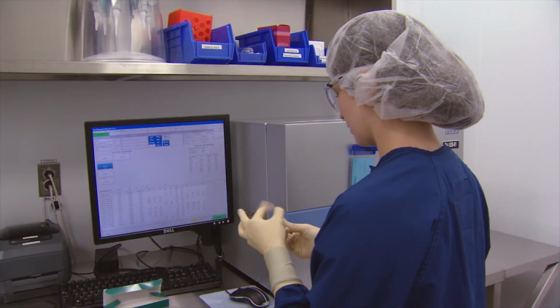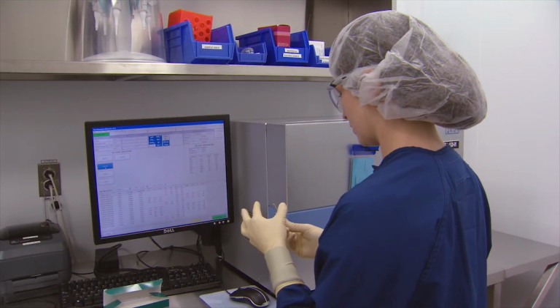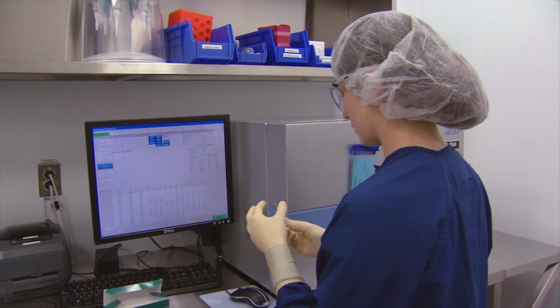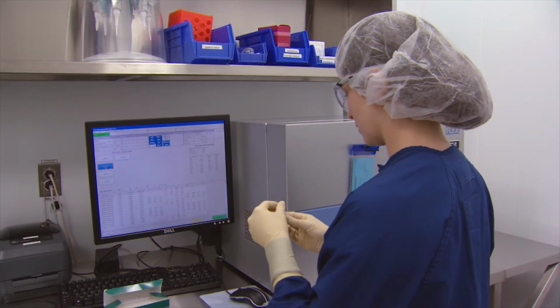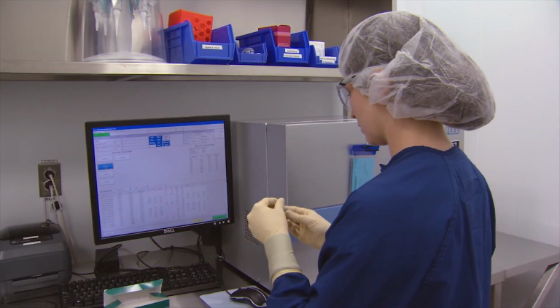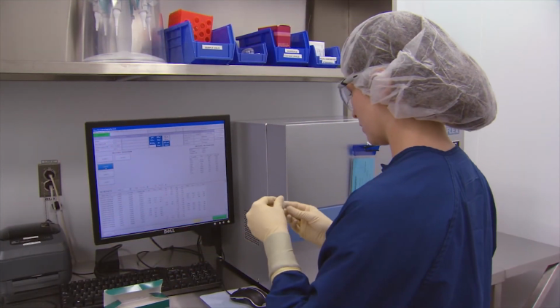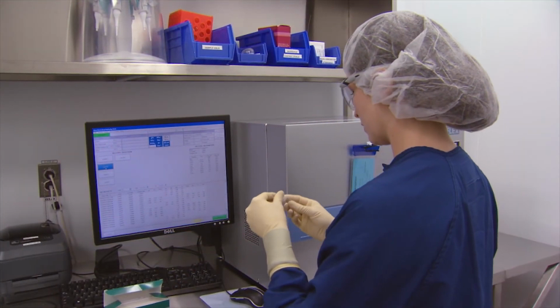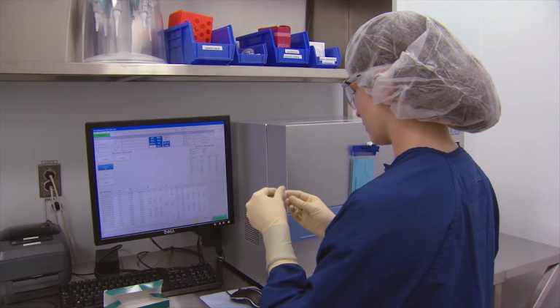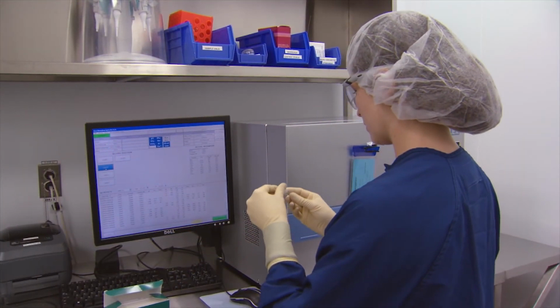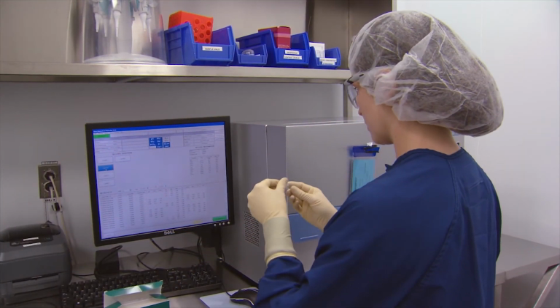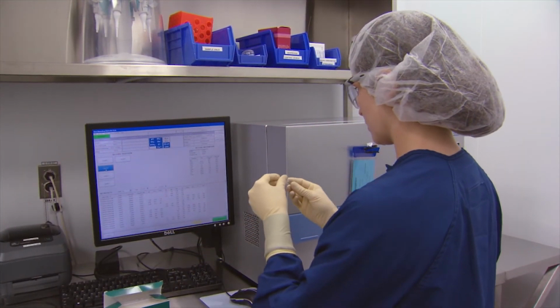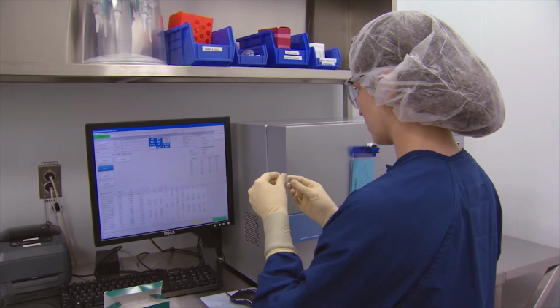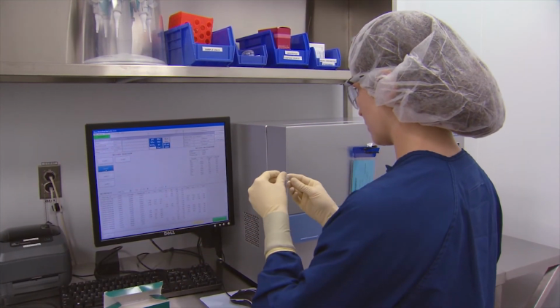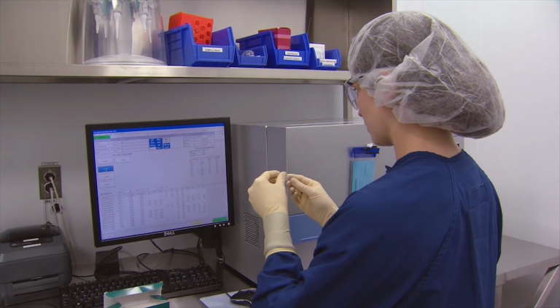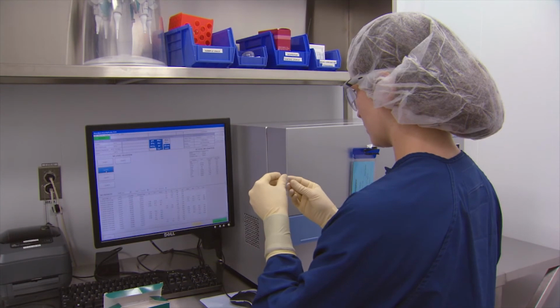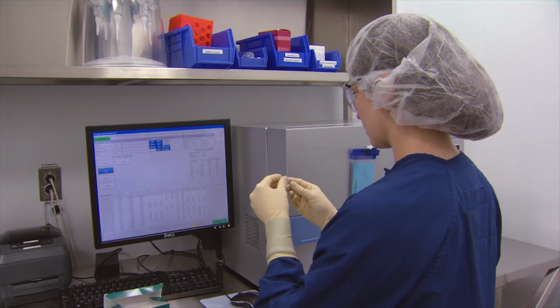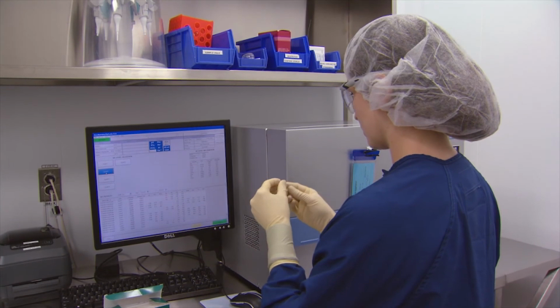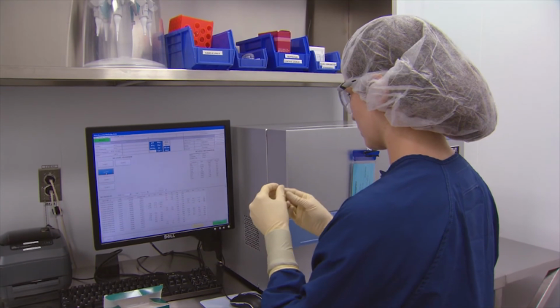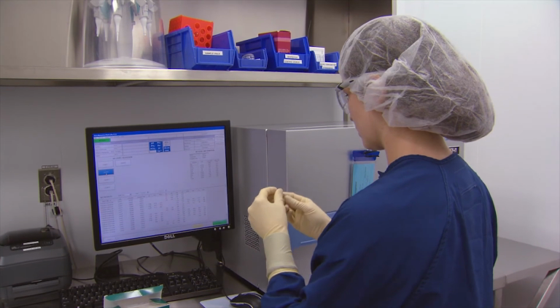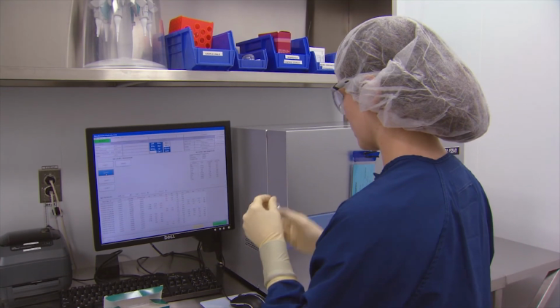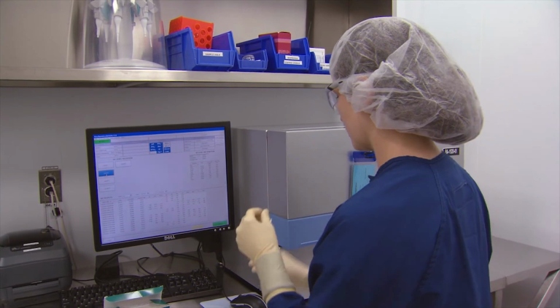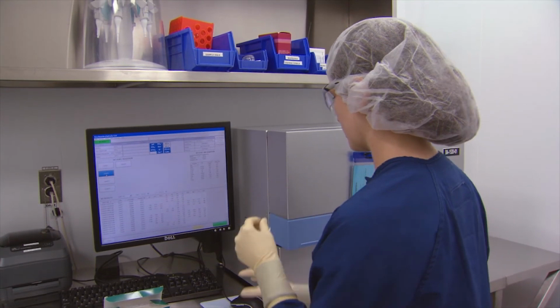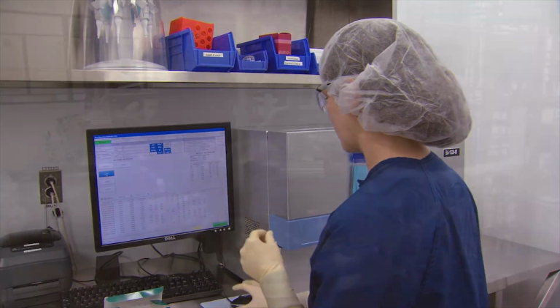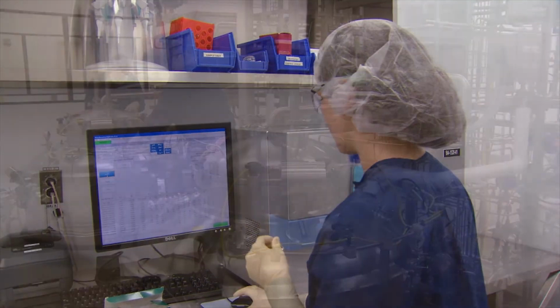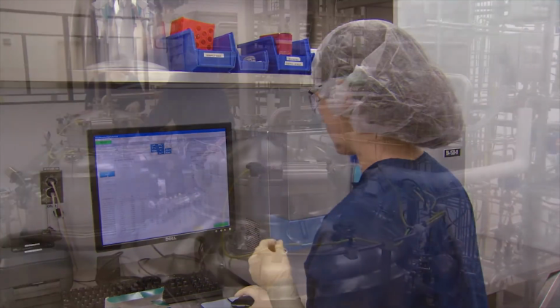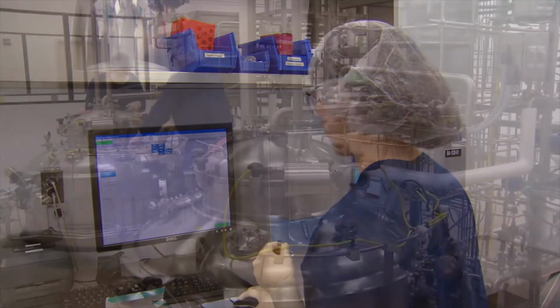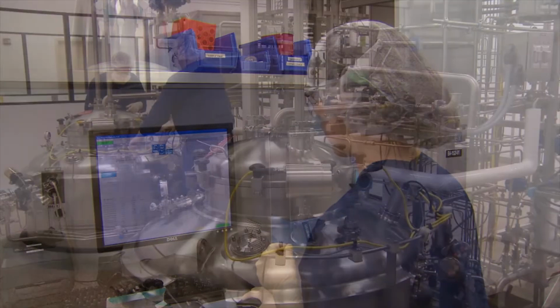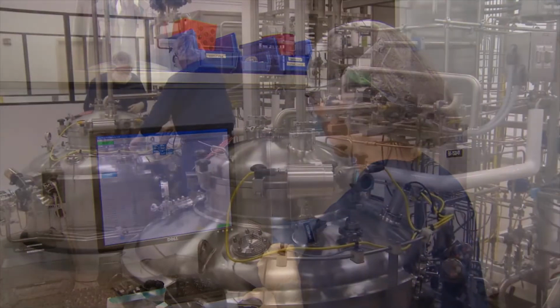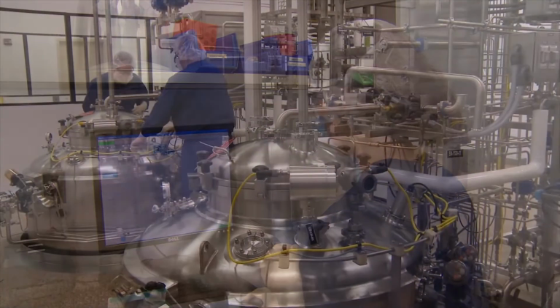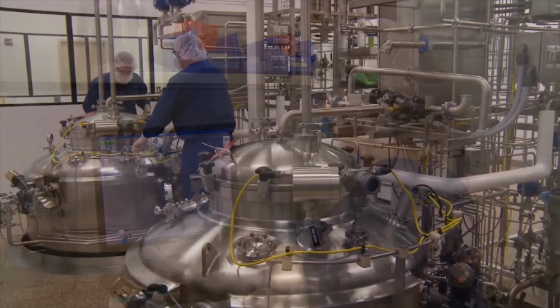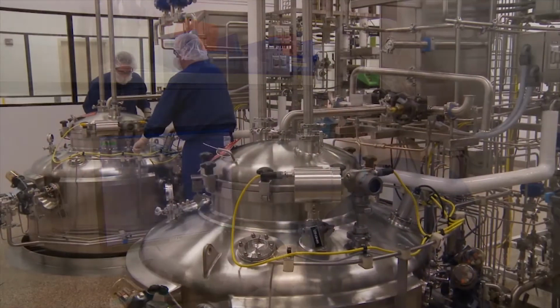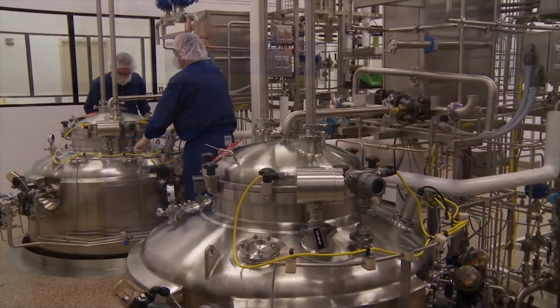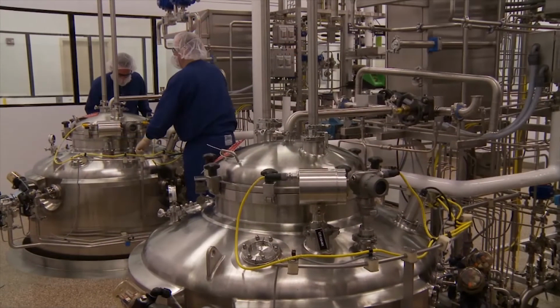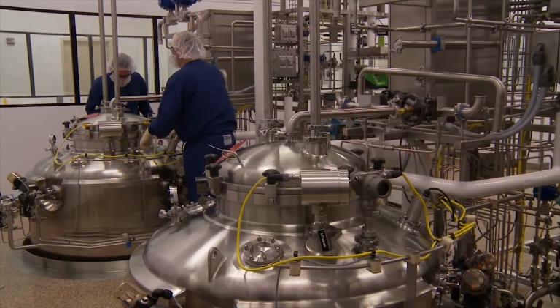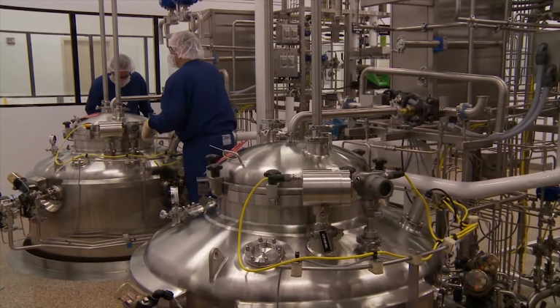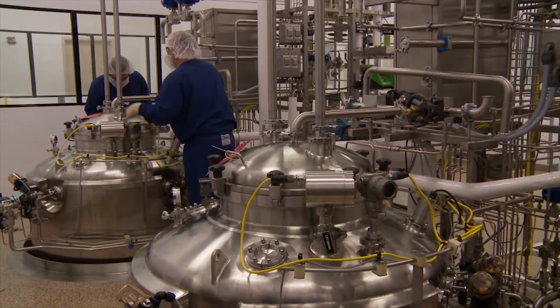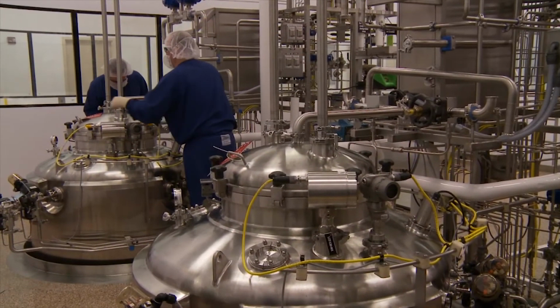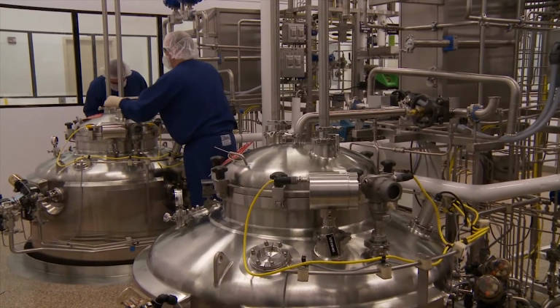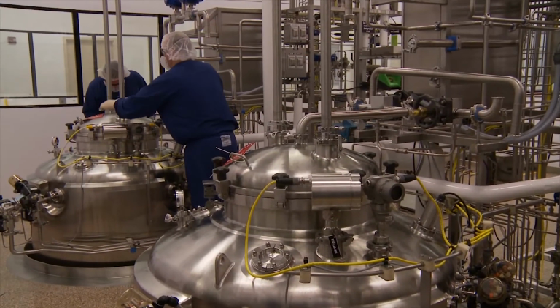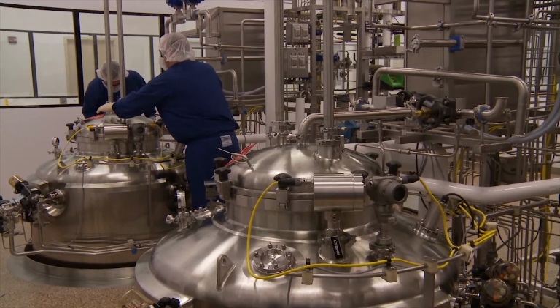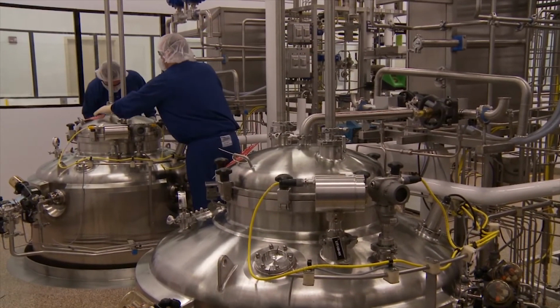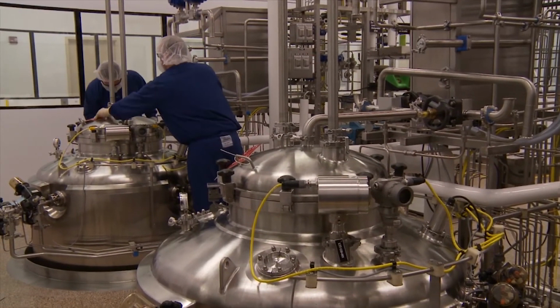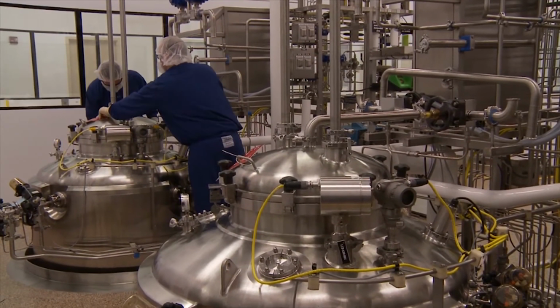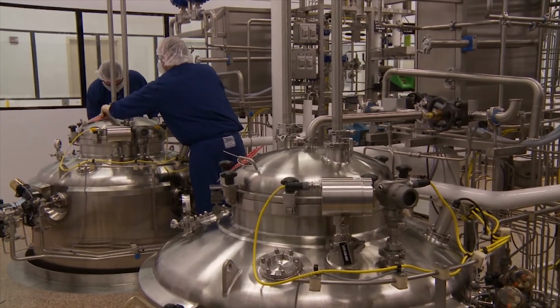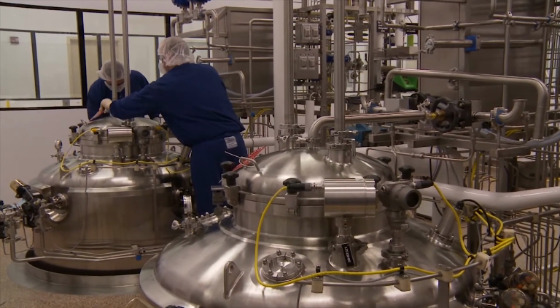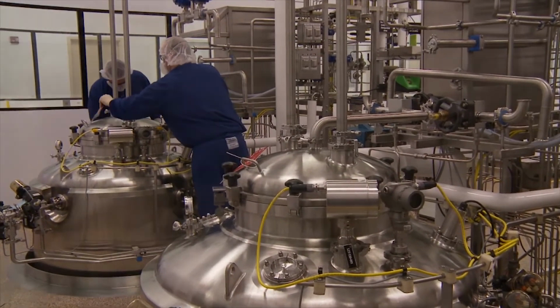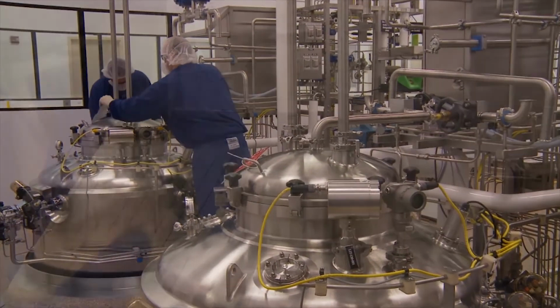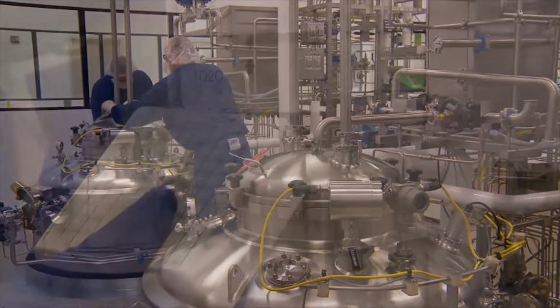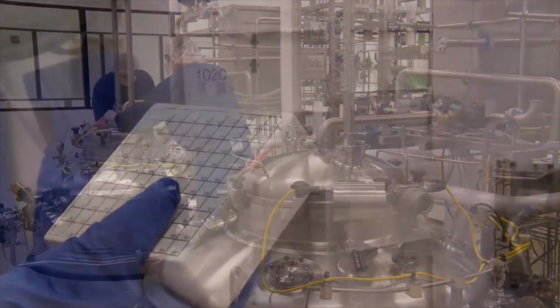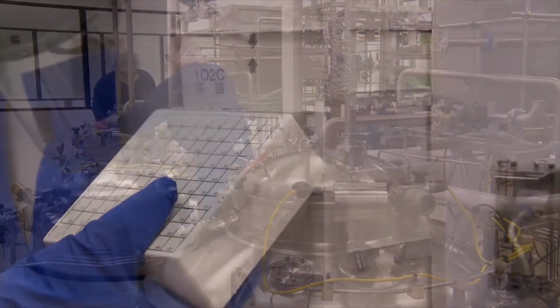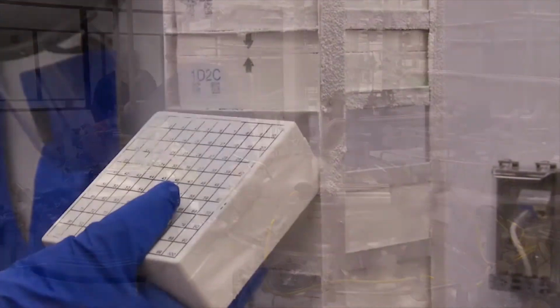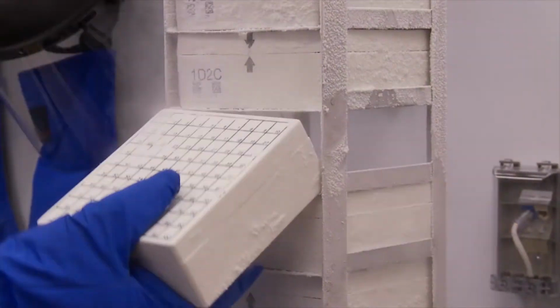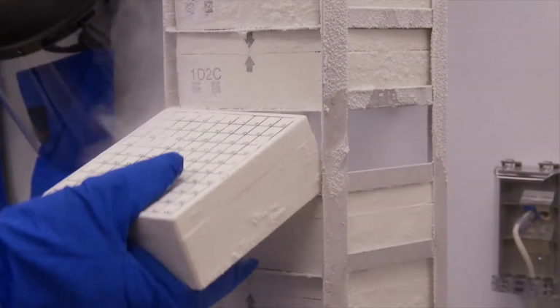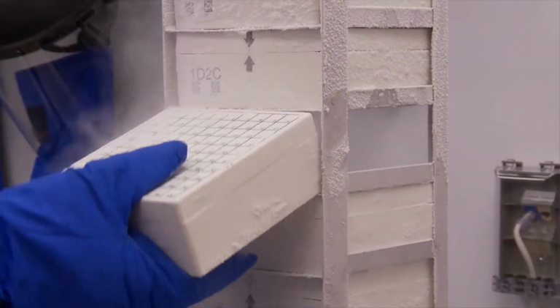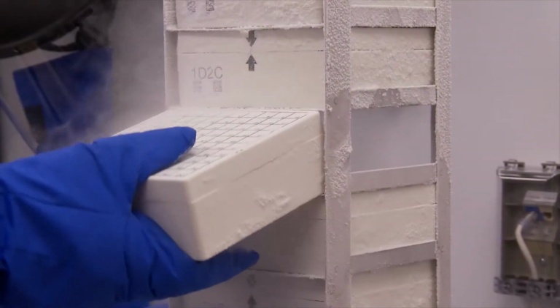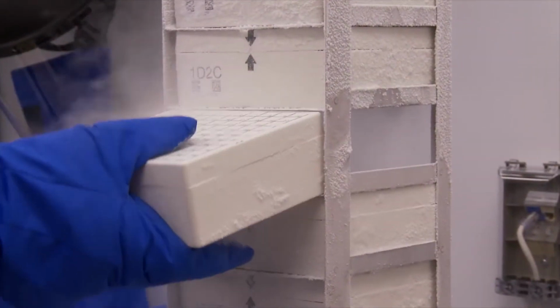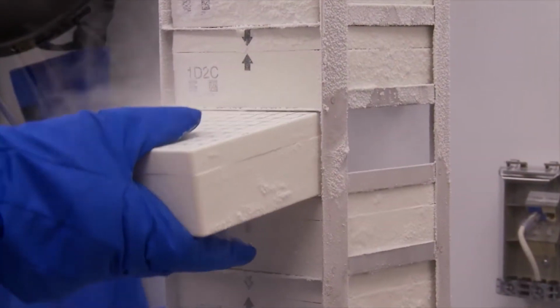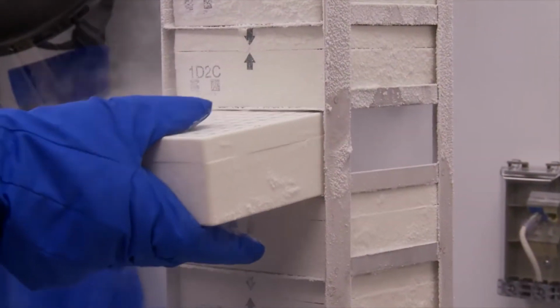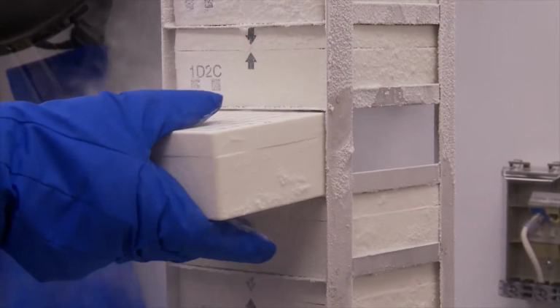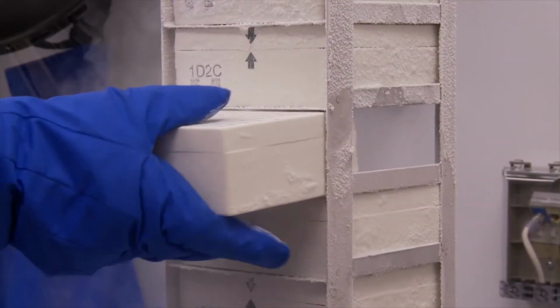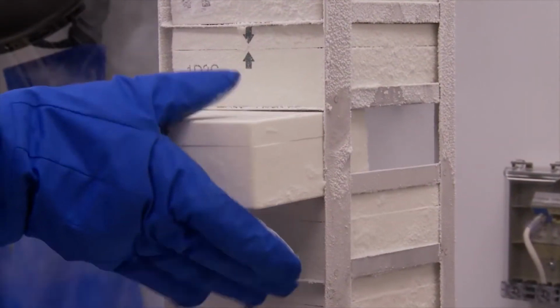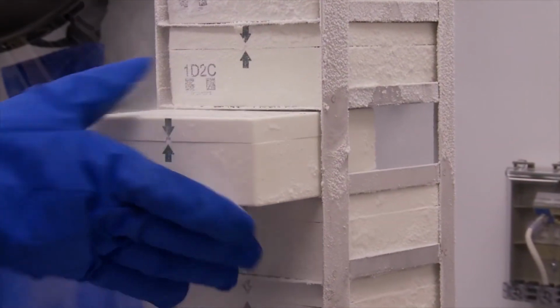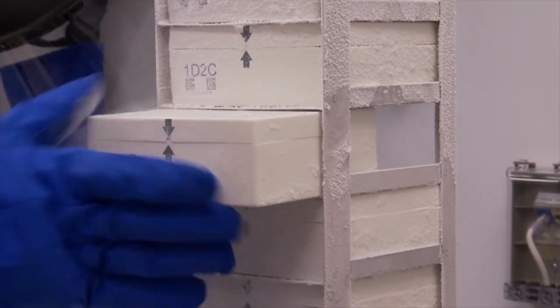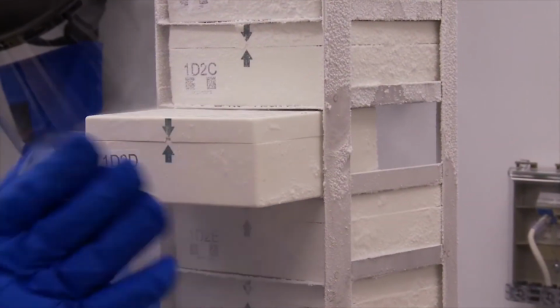Catalin provides customers with flexible contract manufacturing options through every stage of a project.